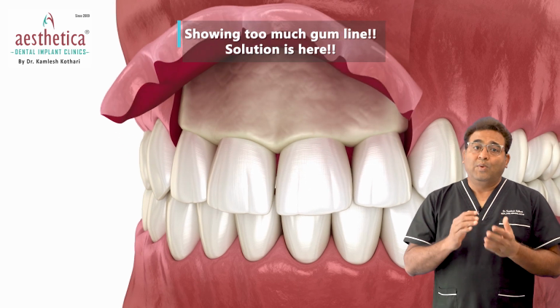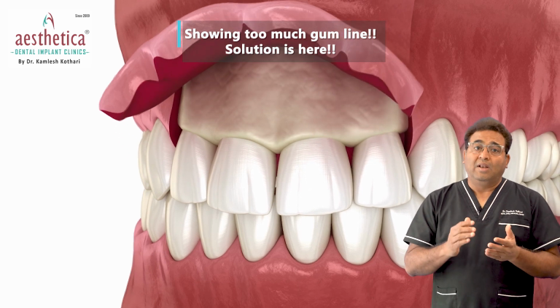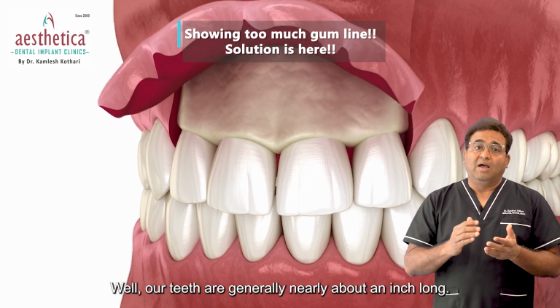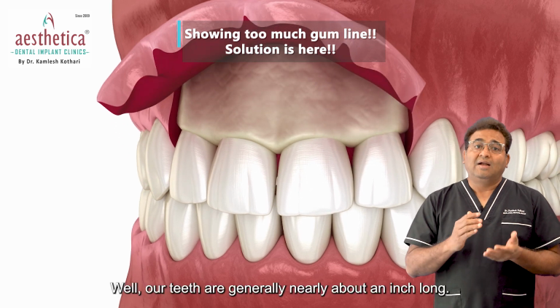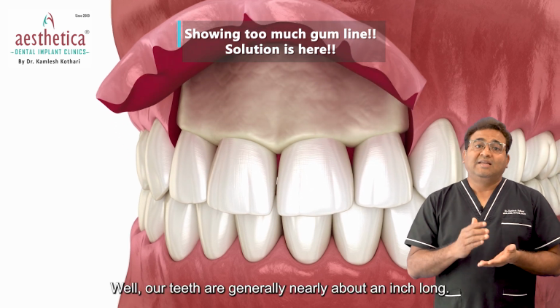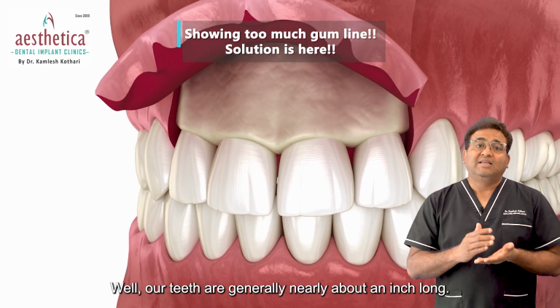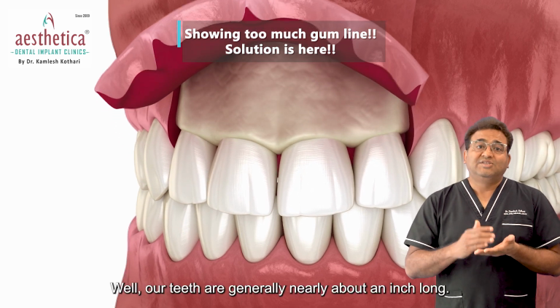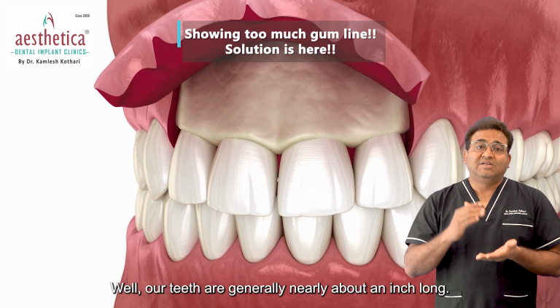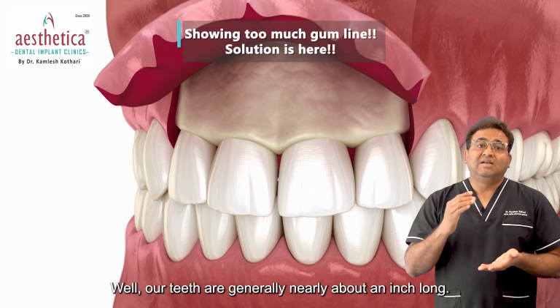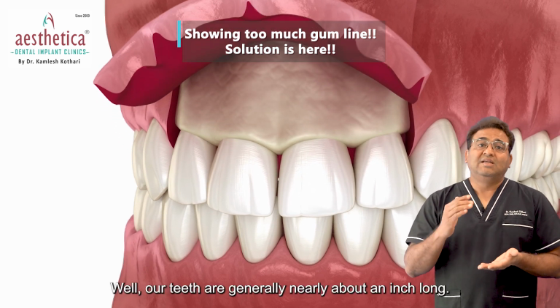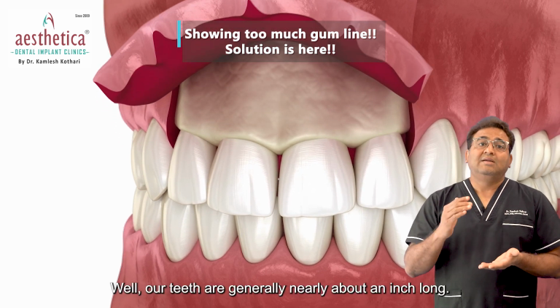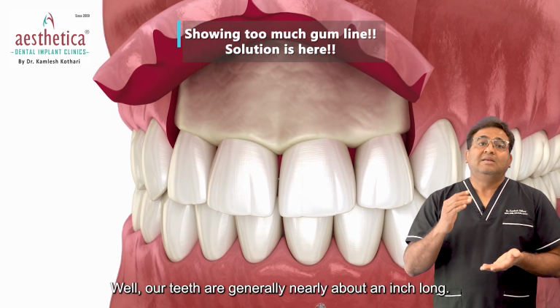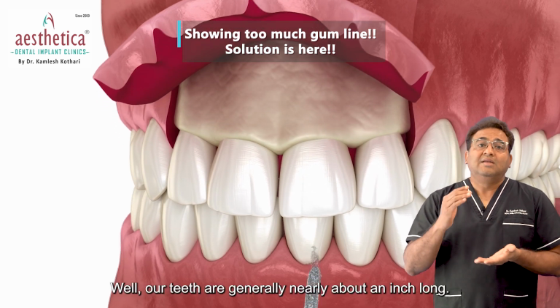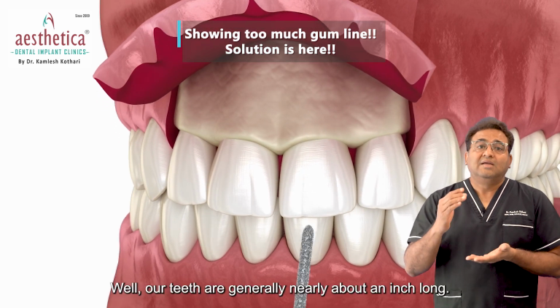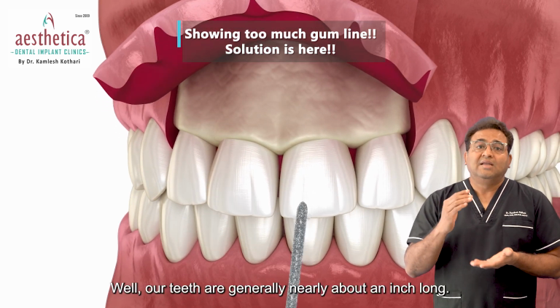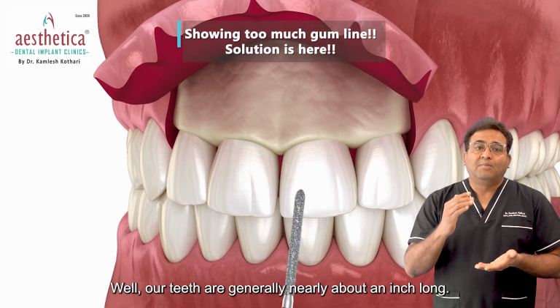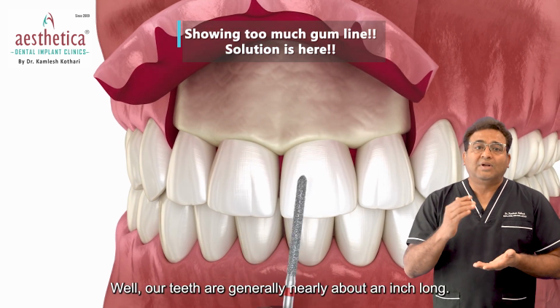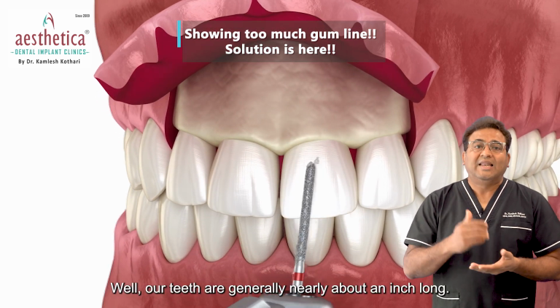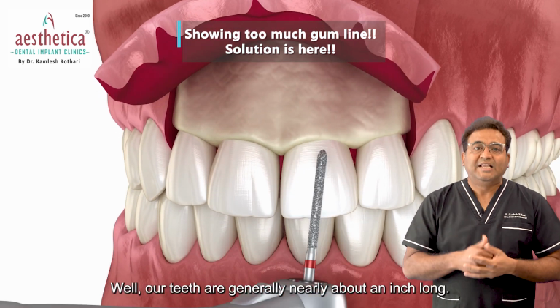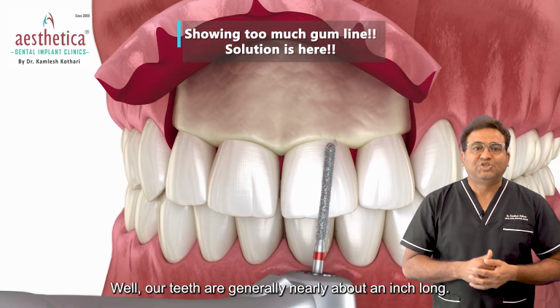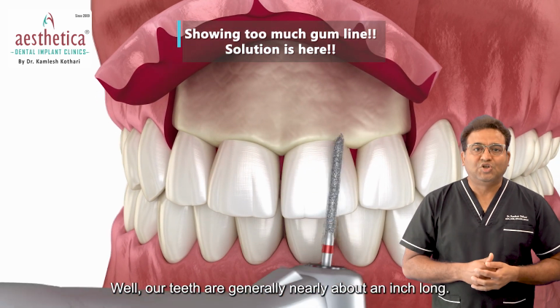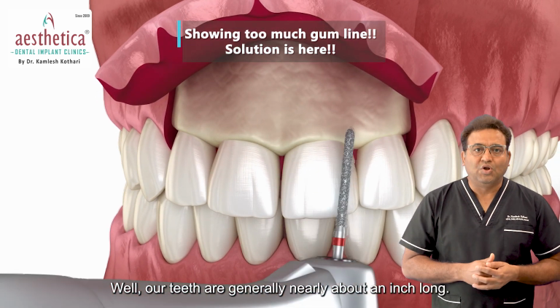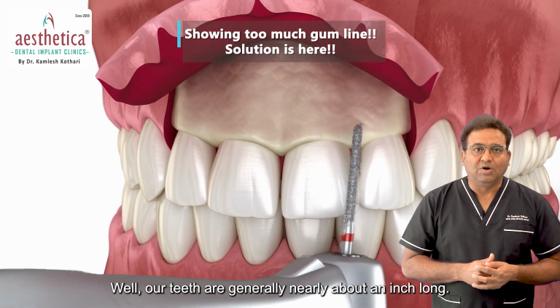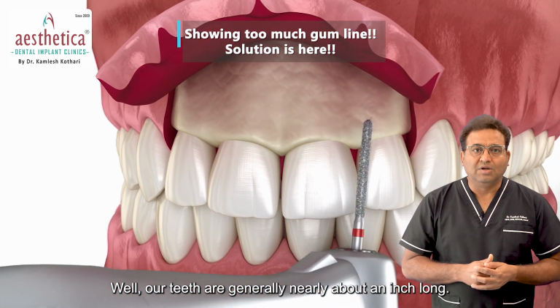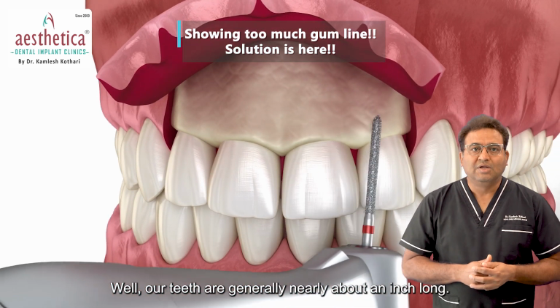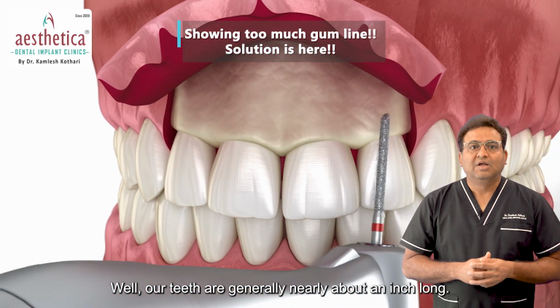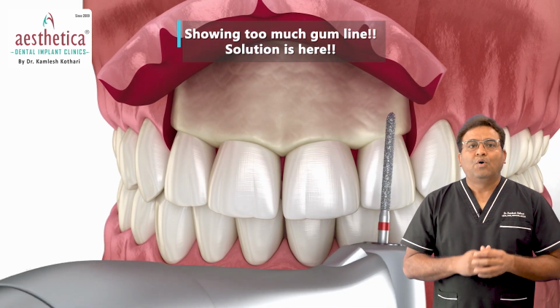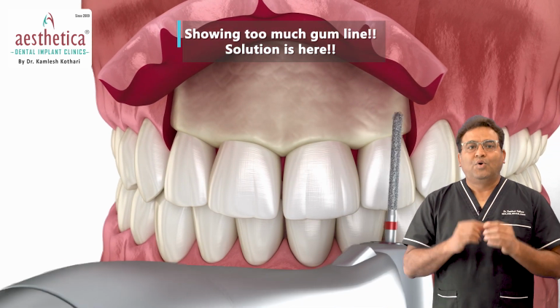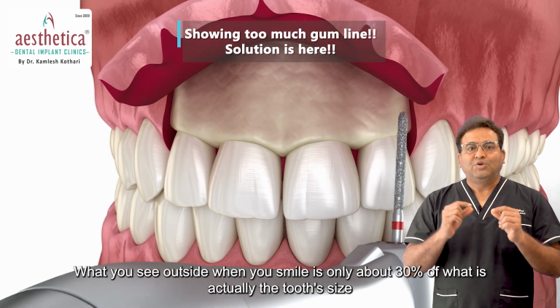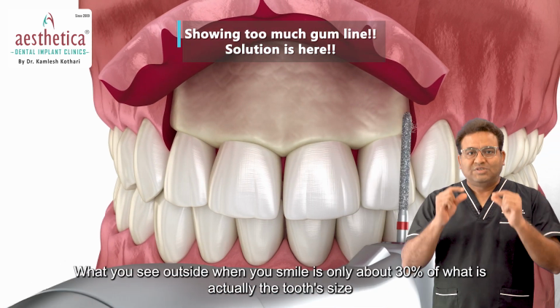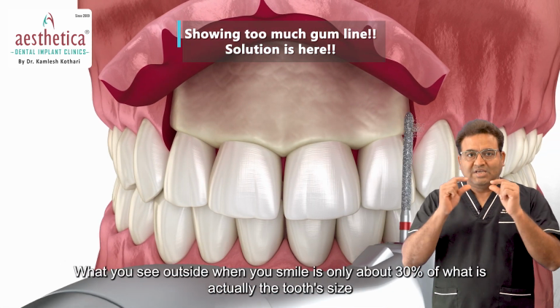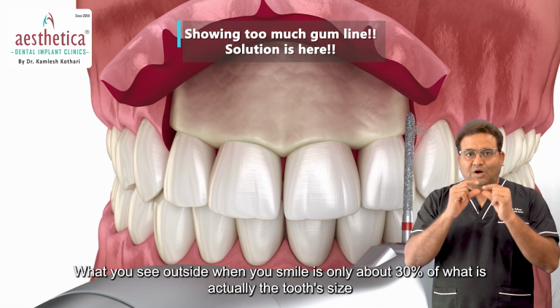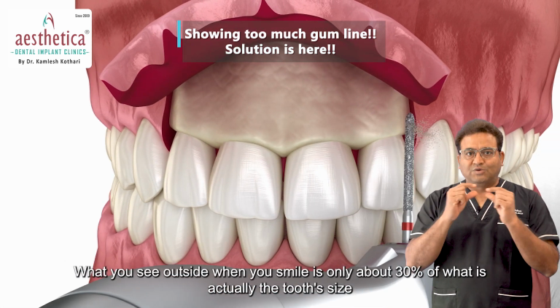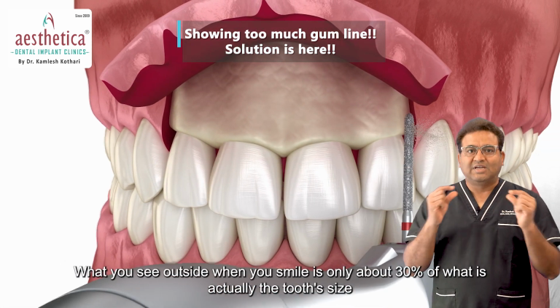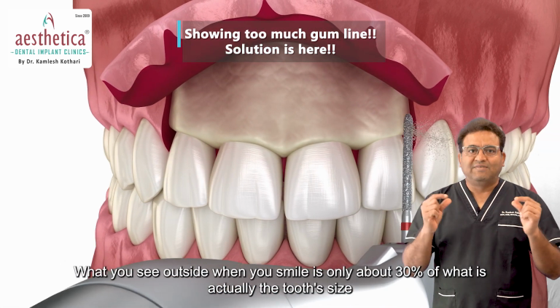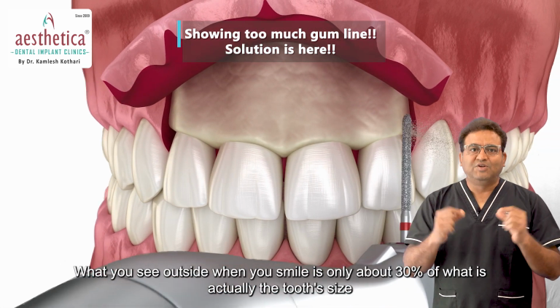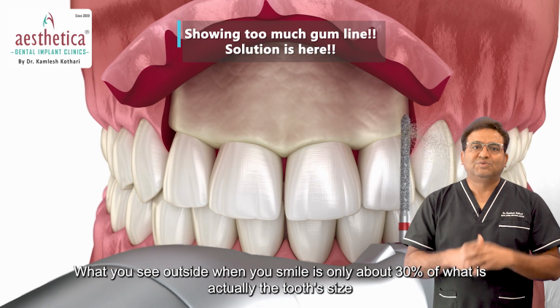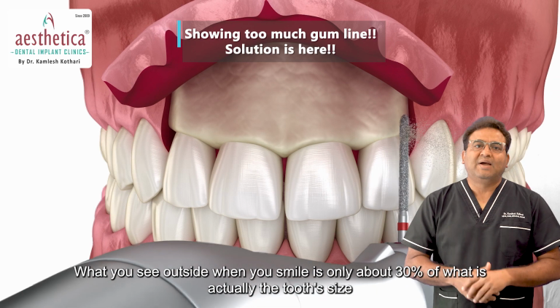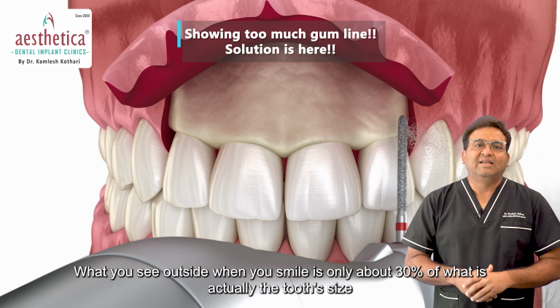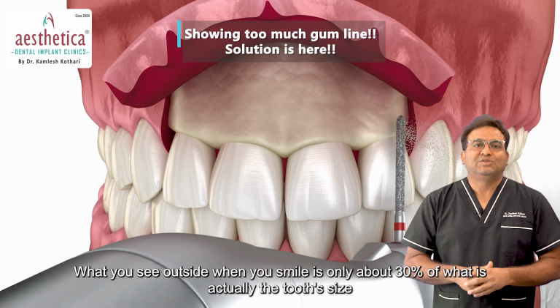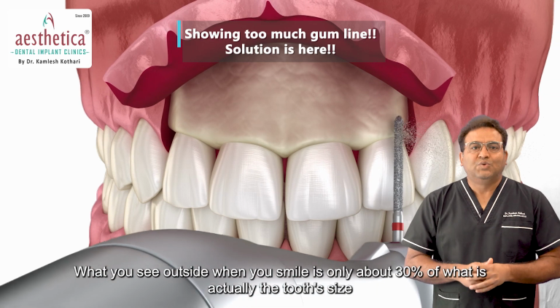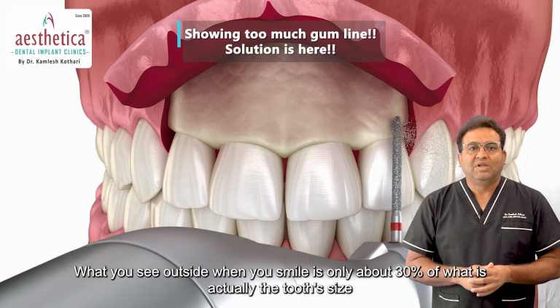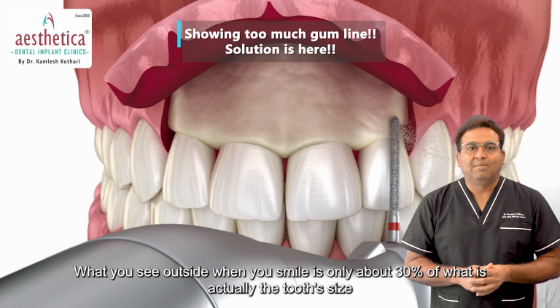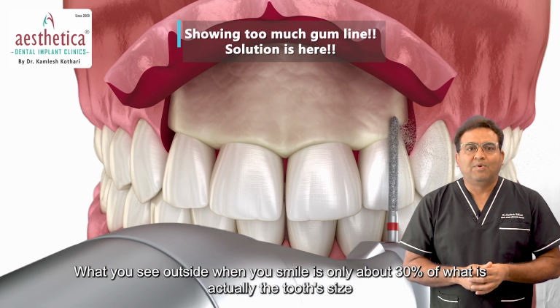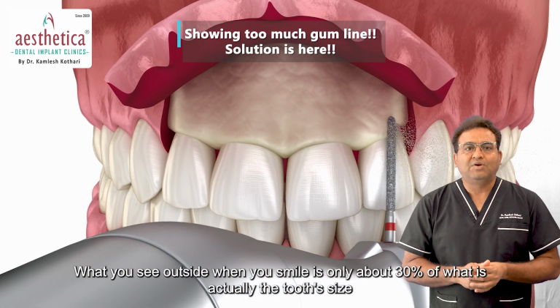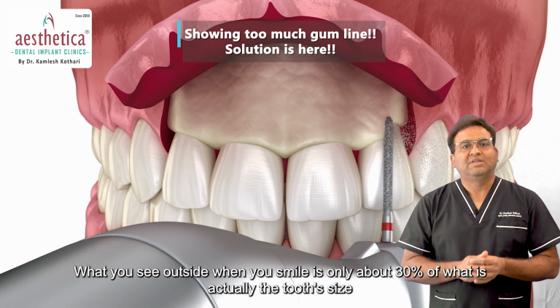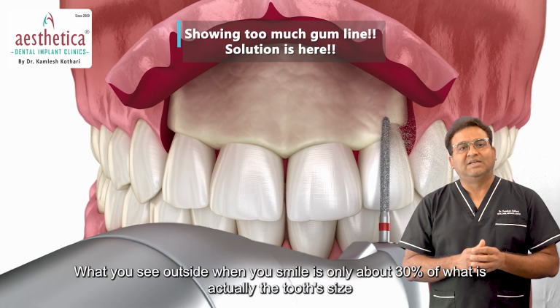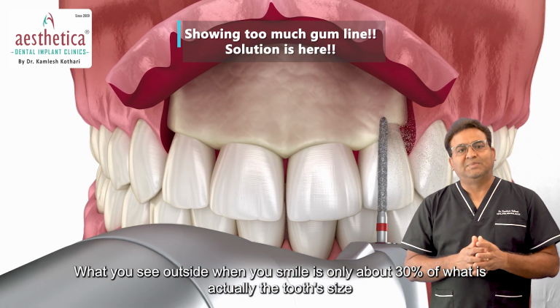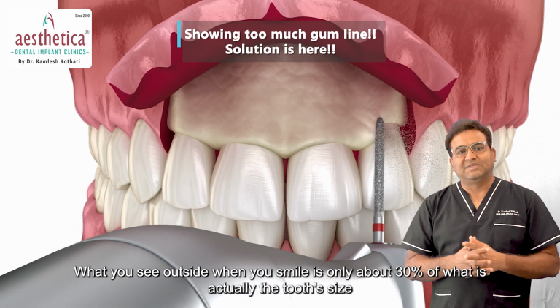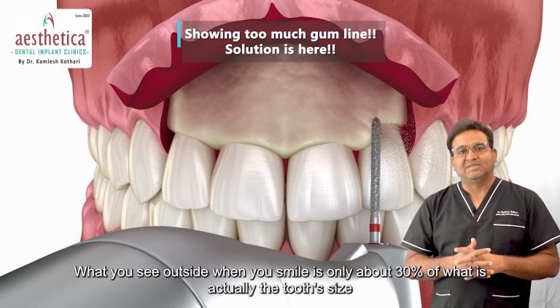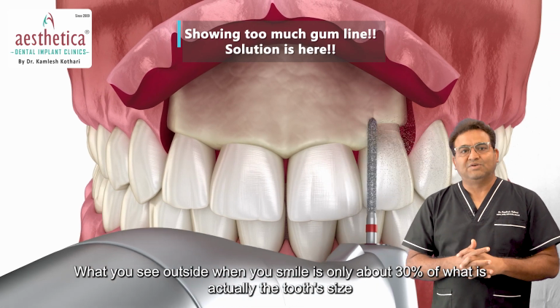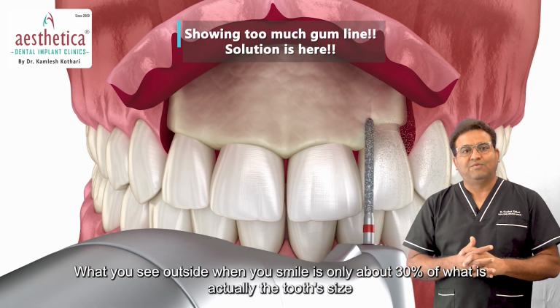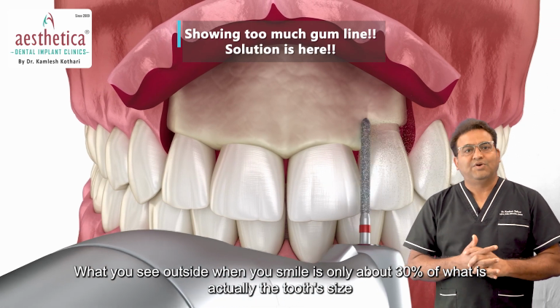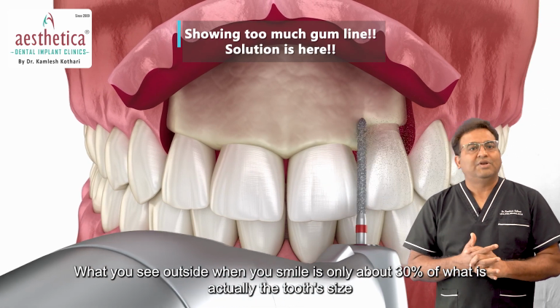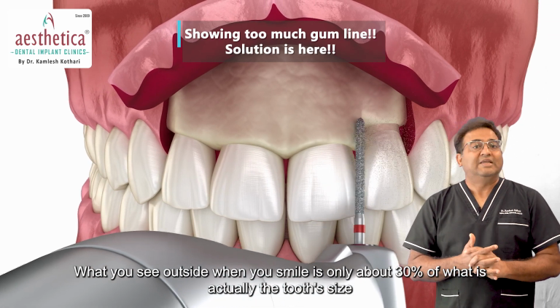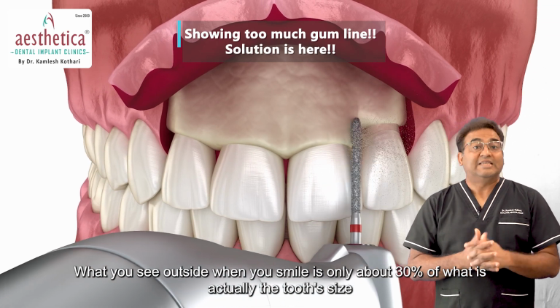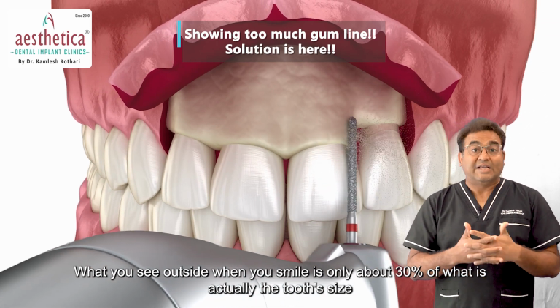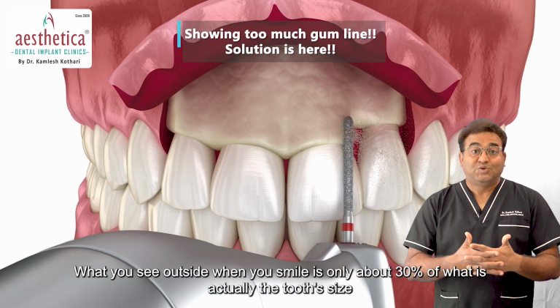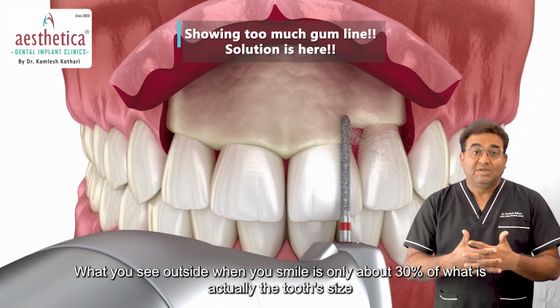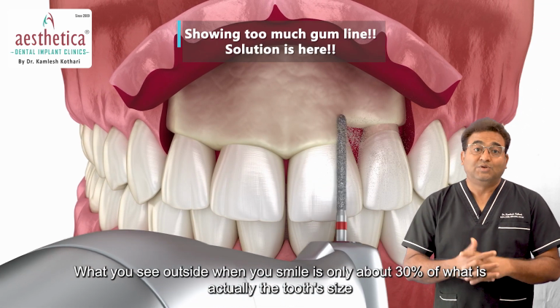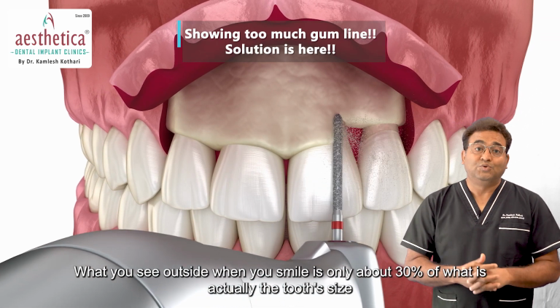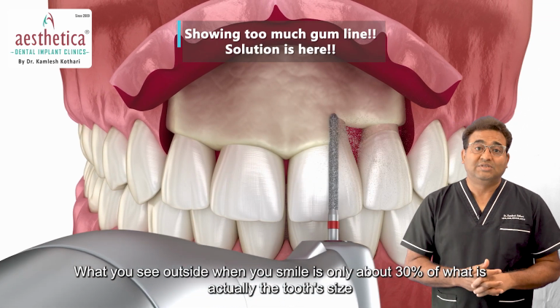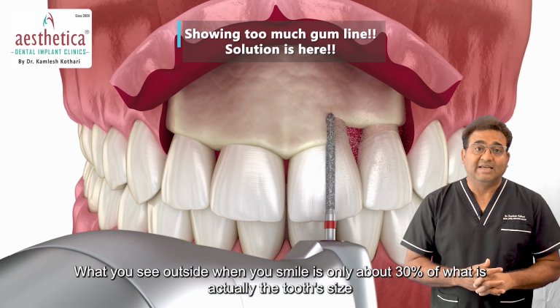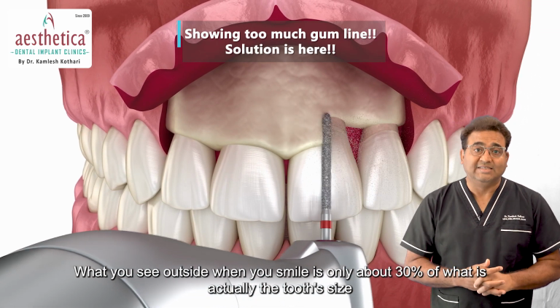Well, our teeth are generally nearly about an inch long. What you see outside when you smile is only about 30% of what is actually the tooth size.